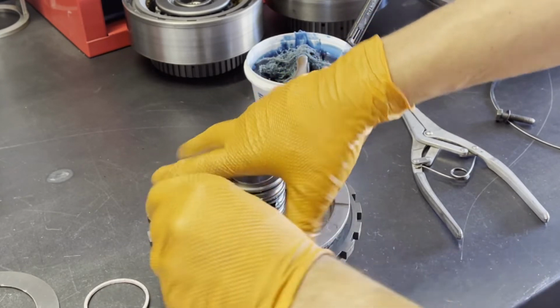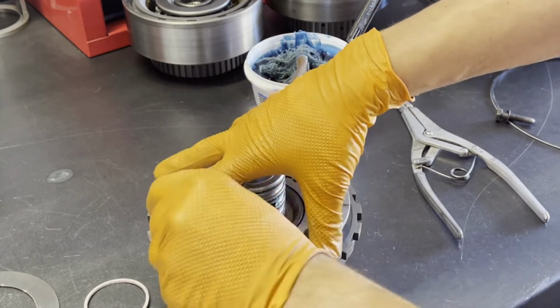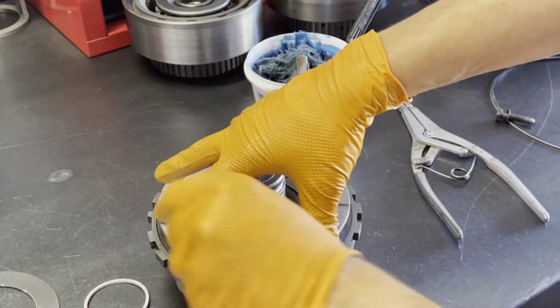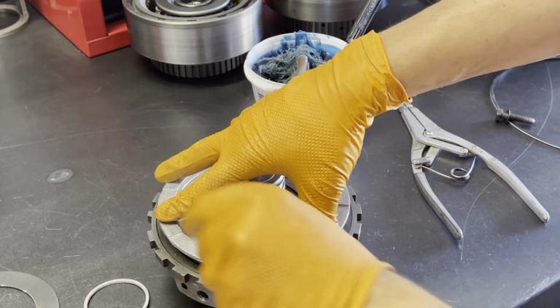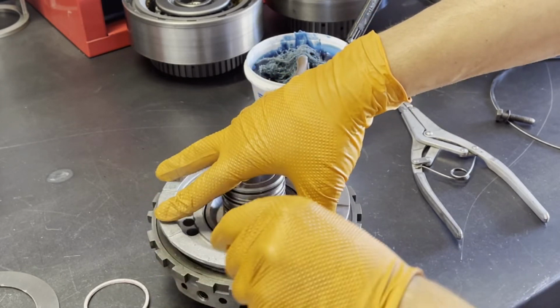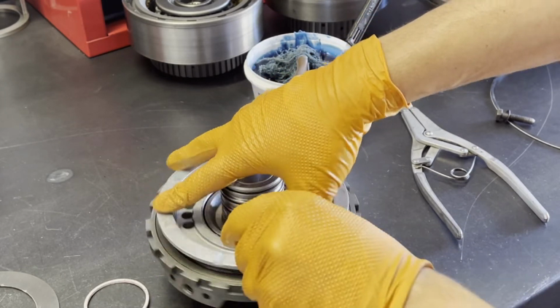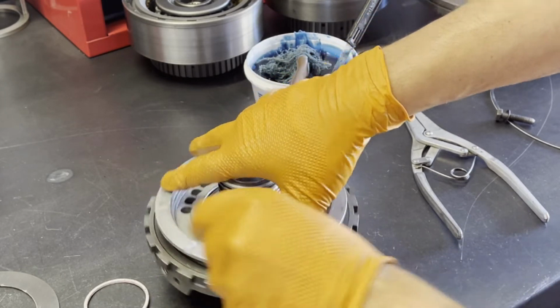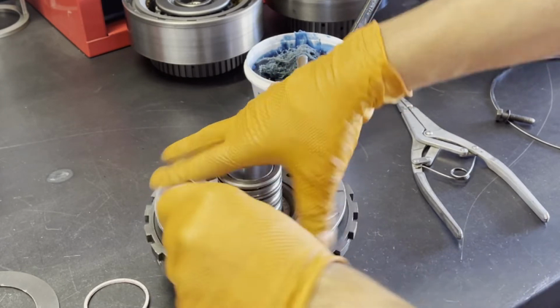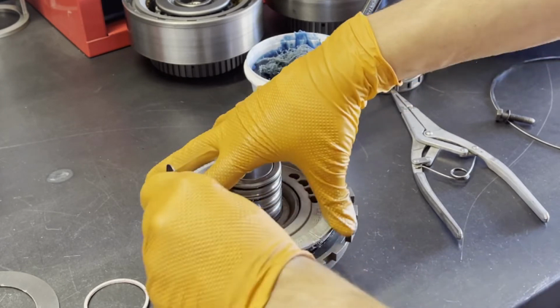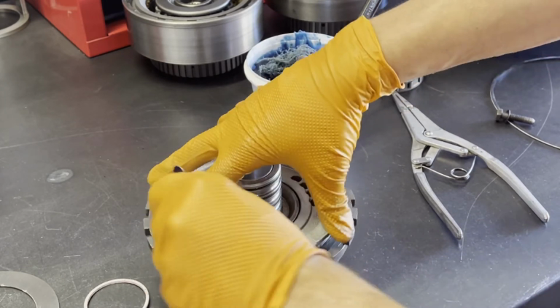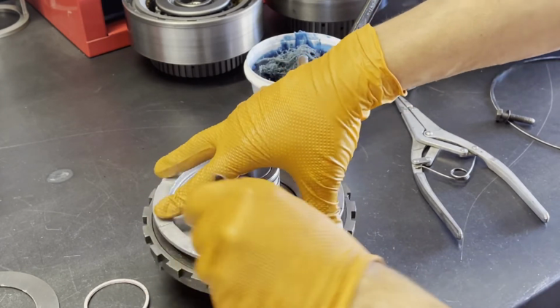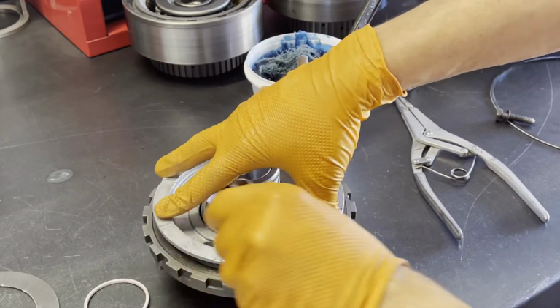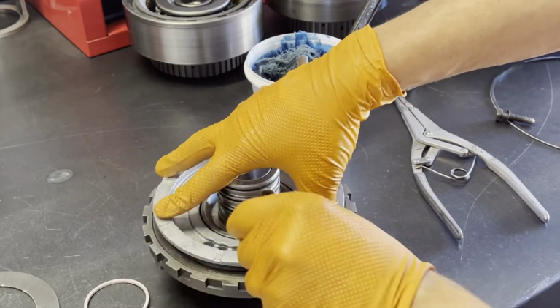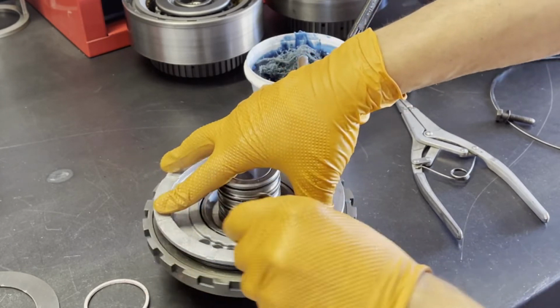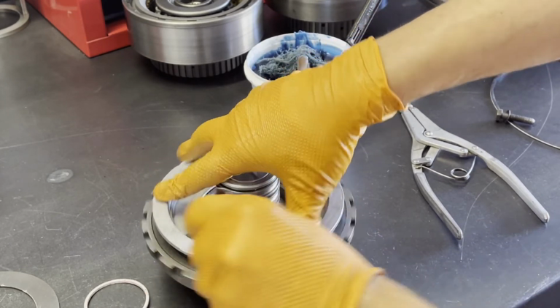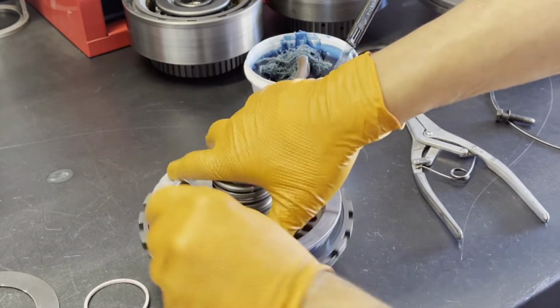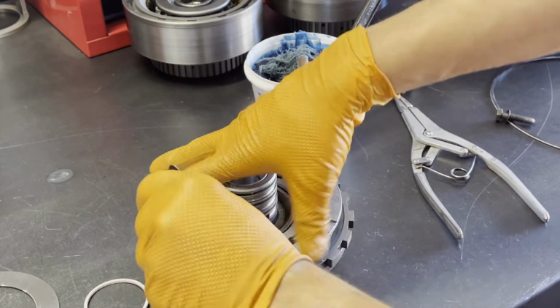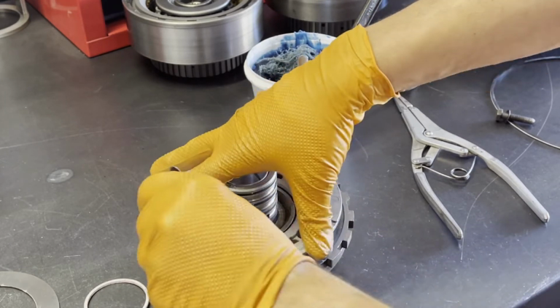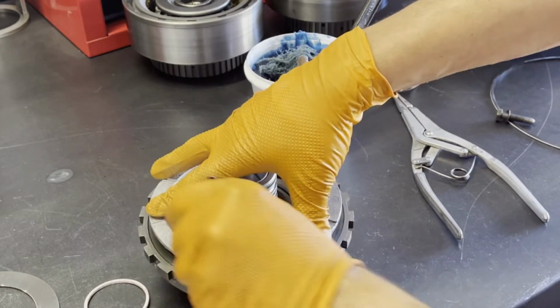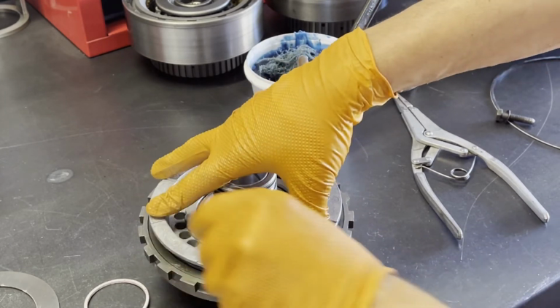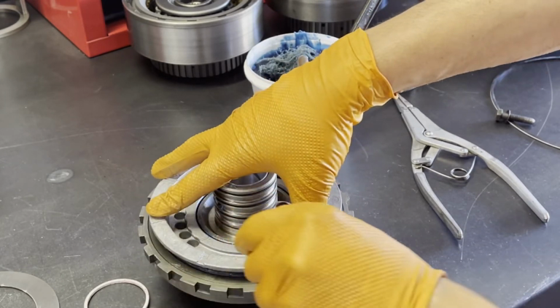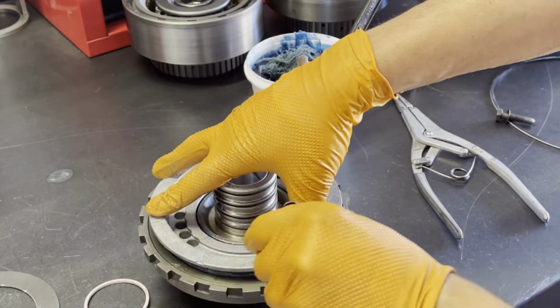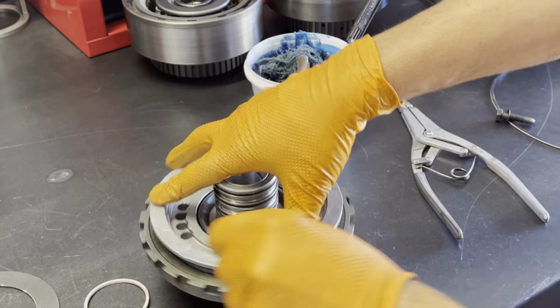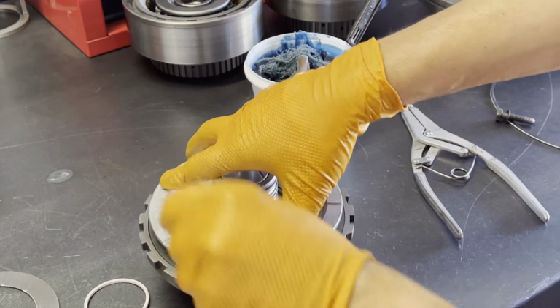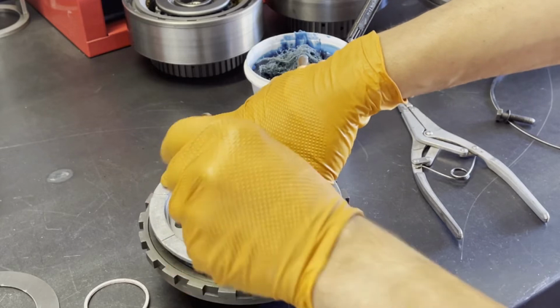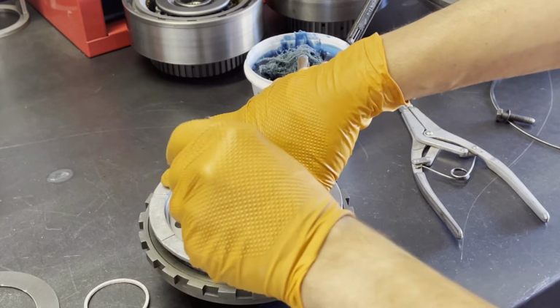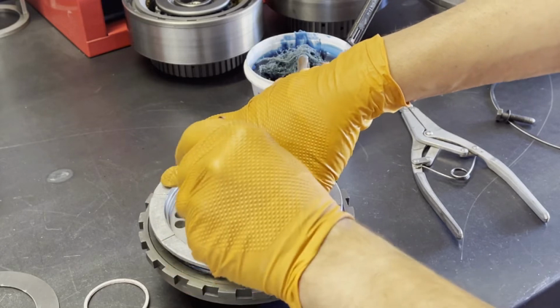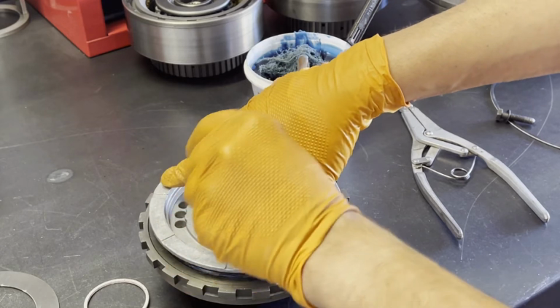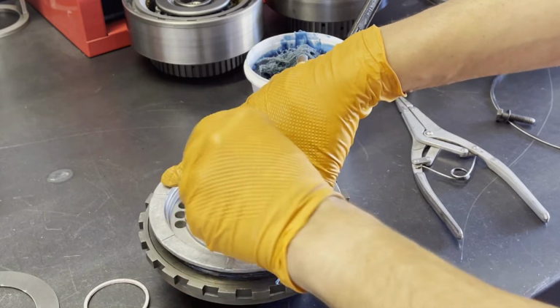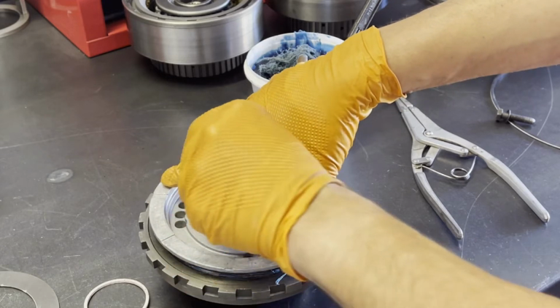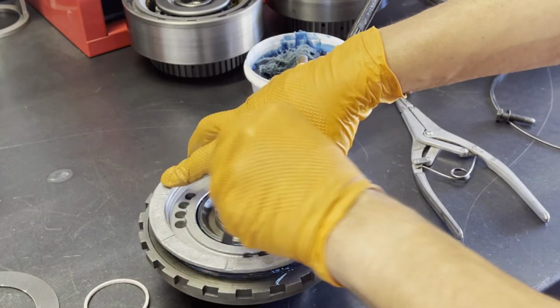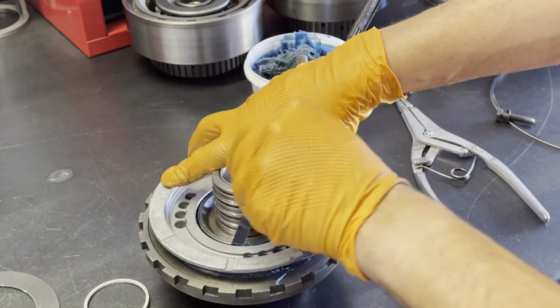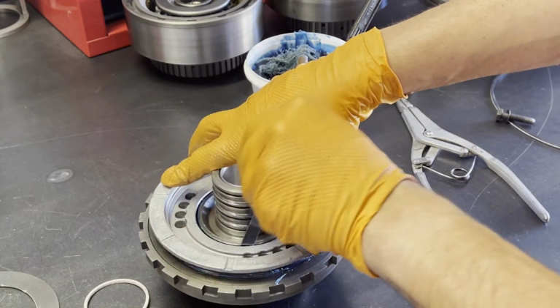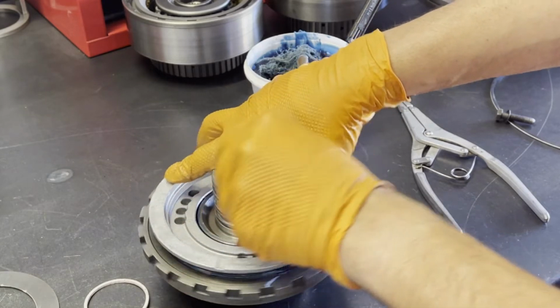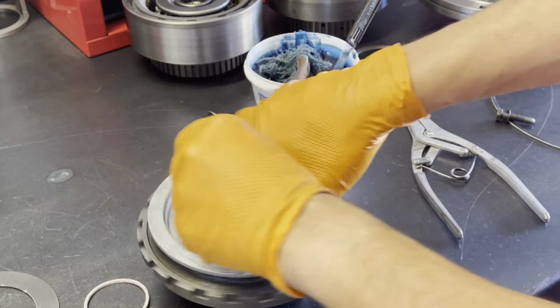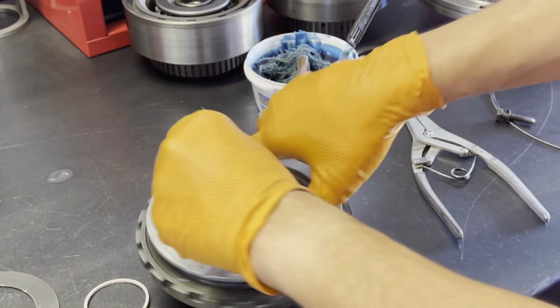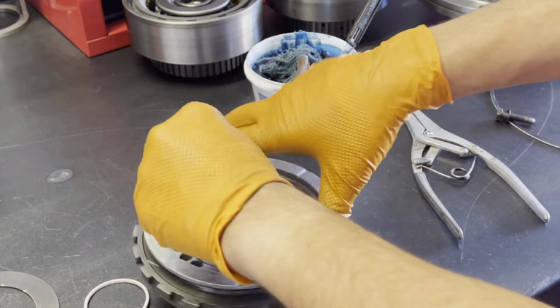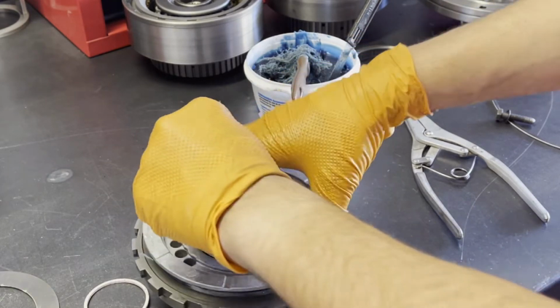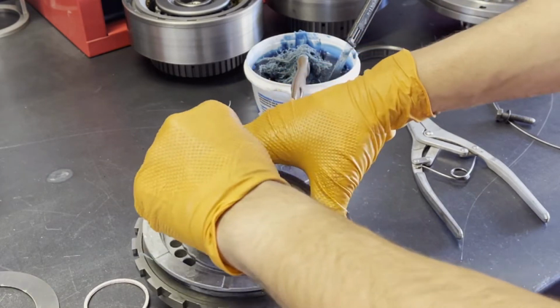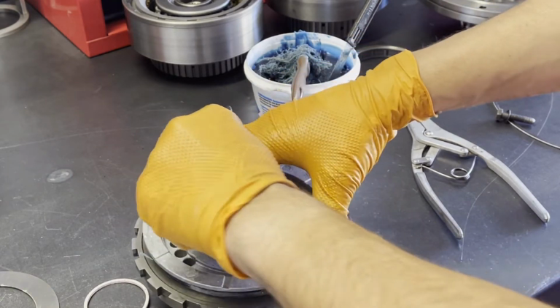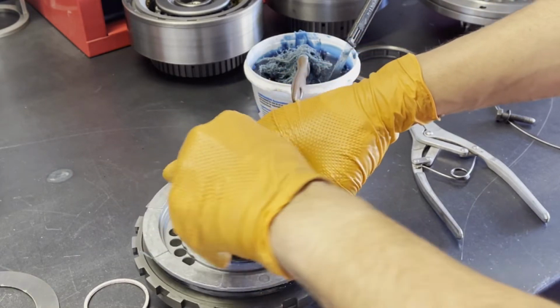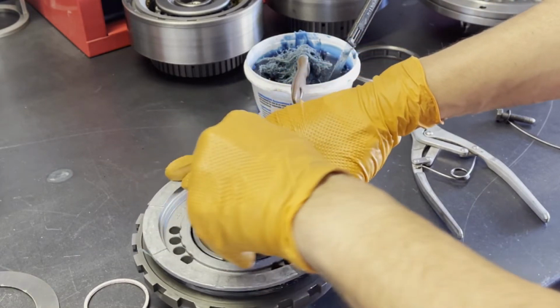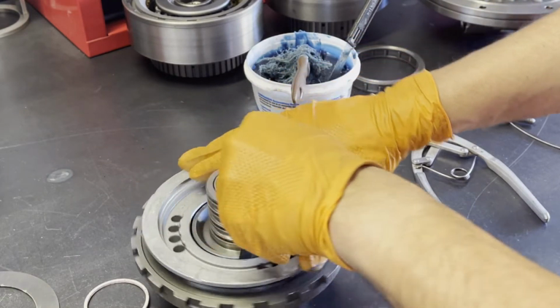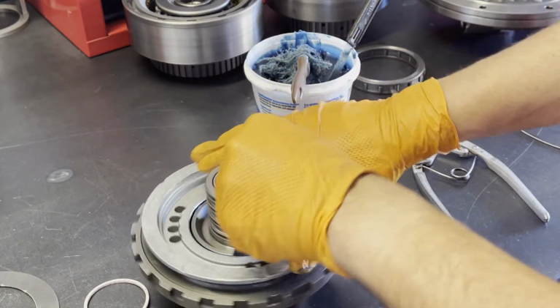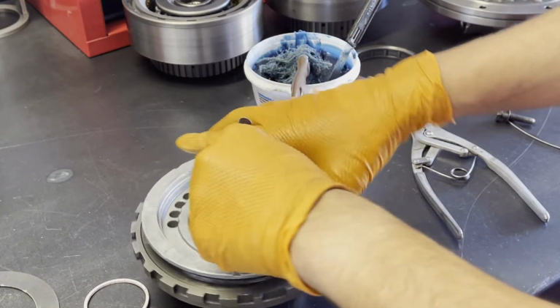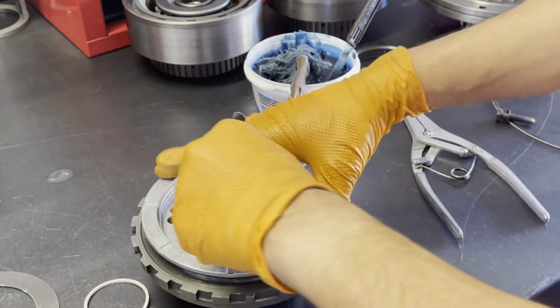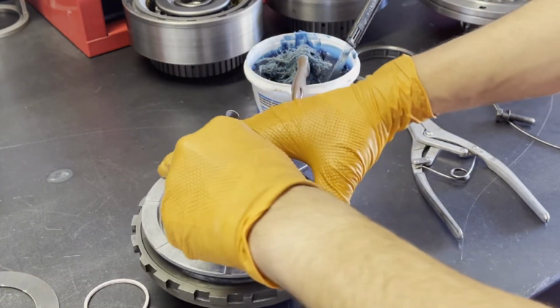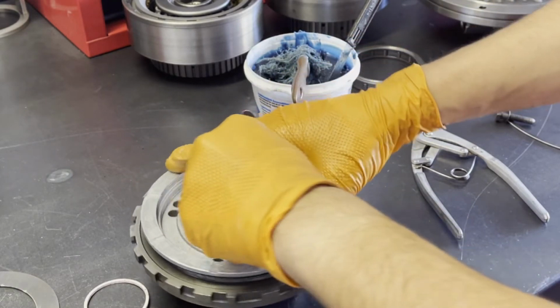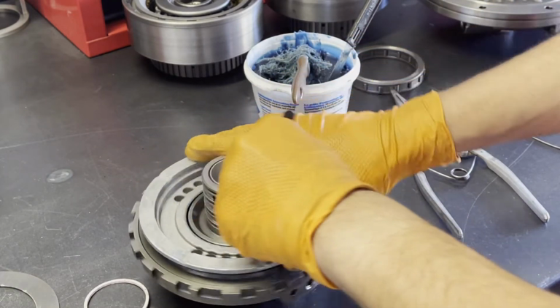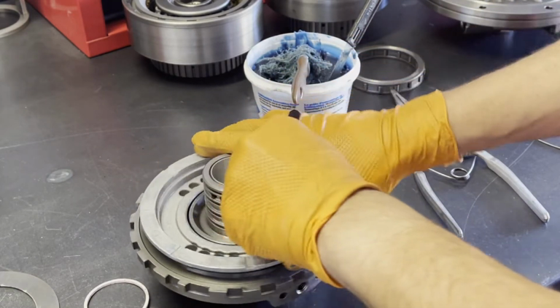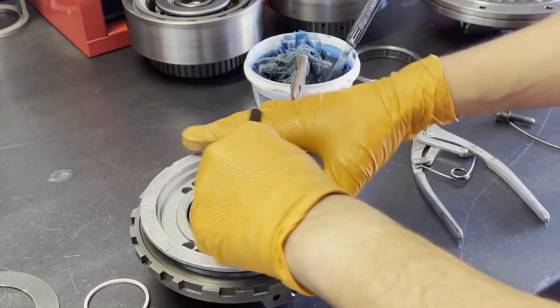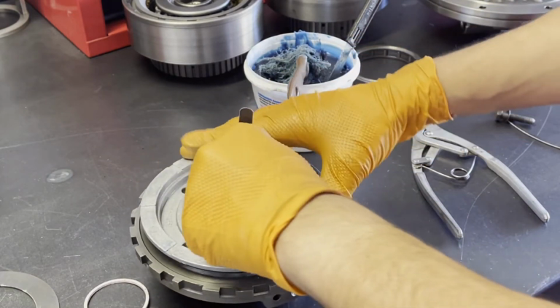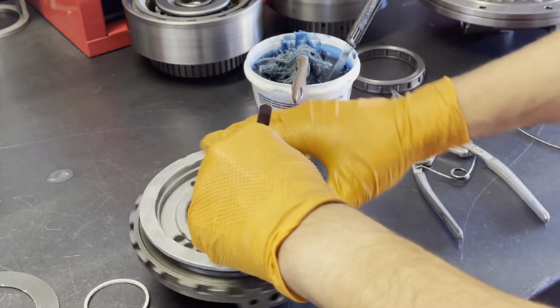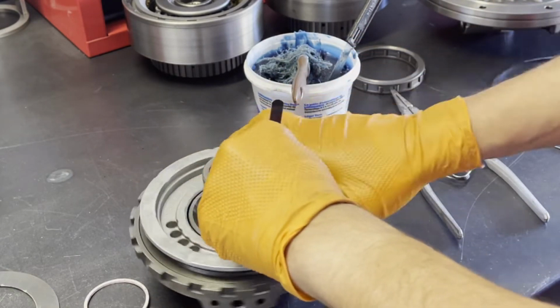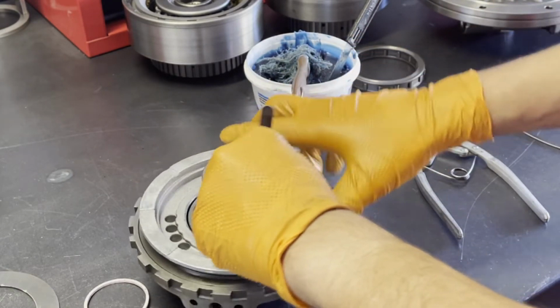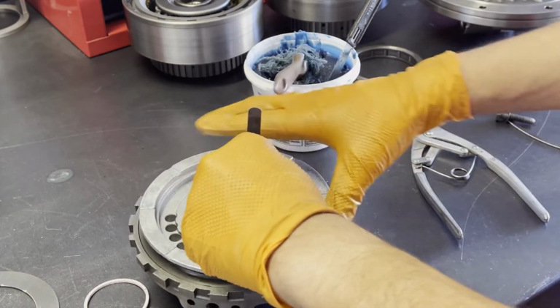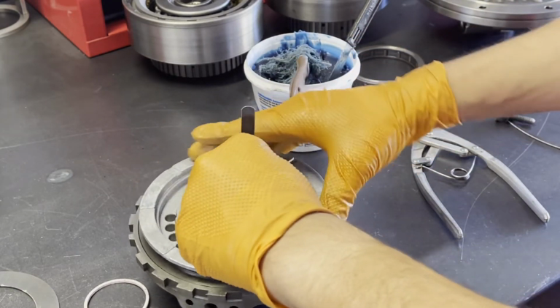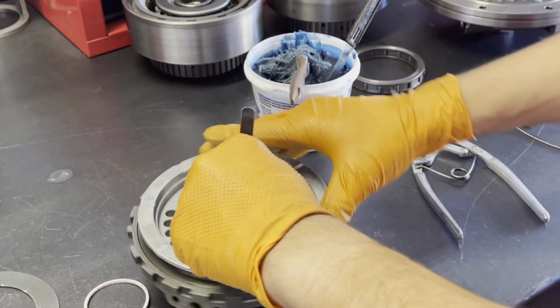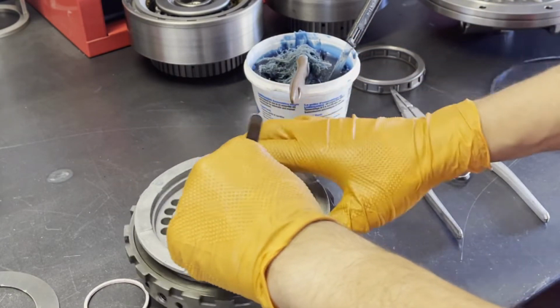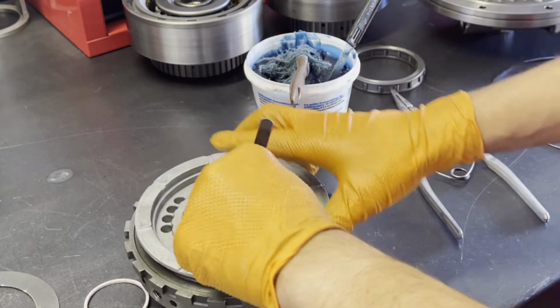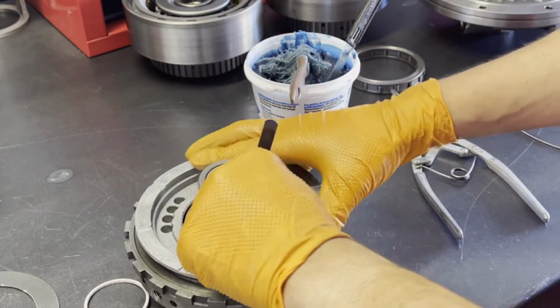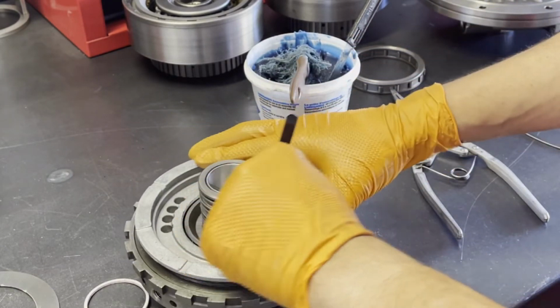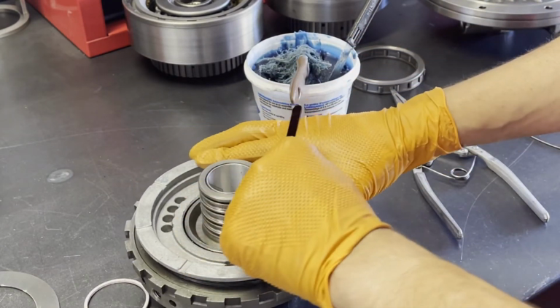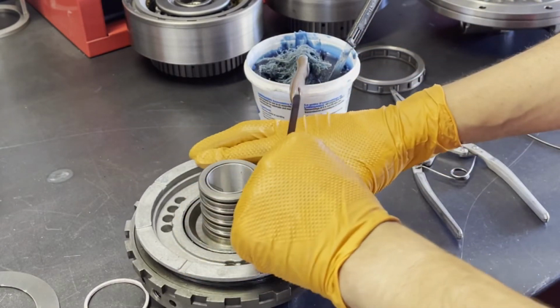The same deal — downward pressure as you go, being mindful not to cut the lip seal.